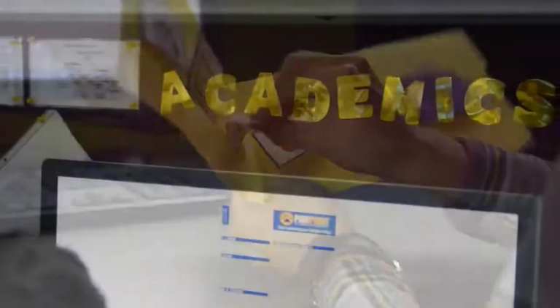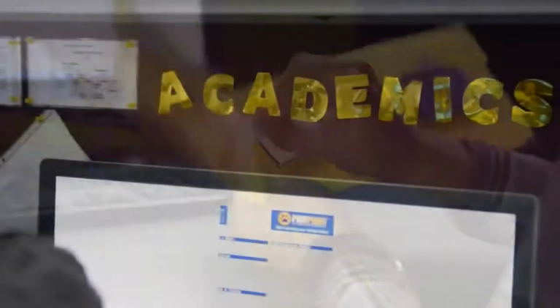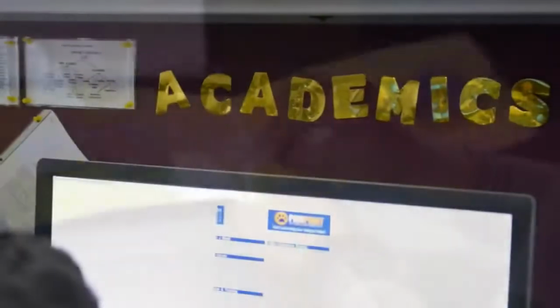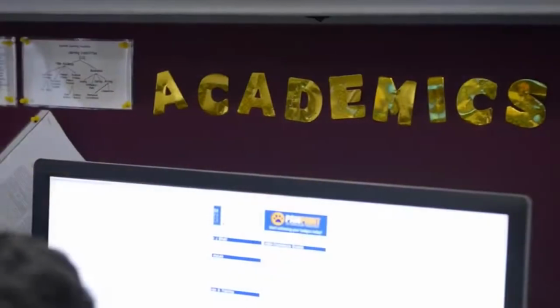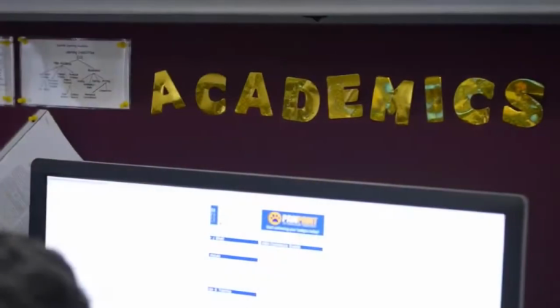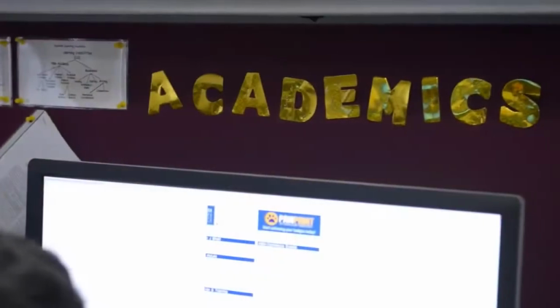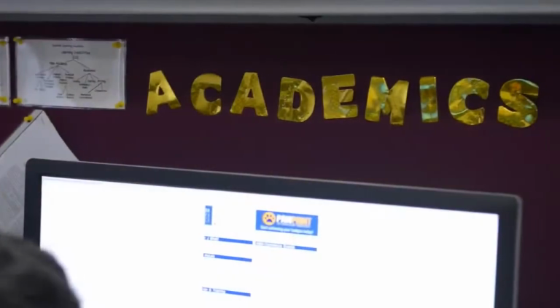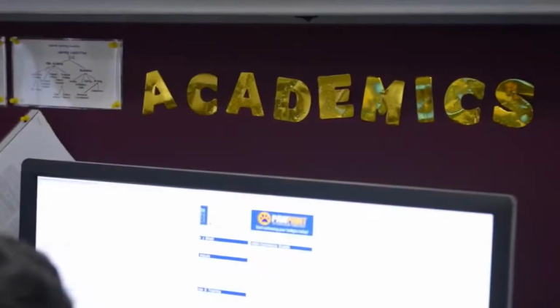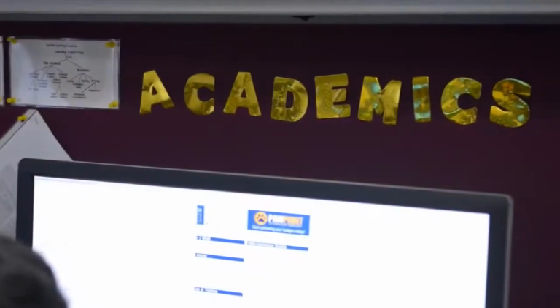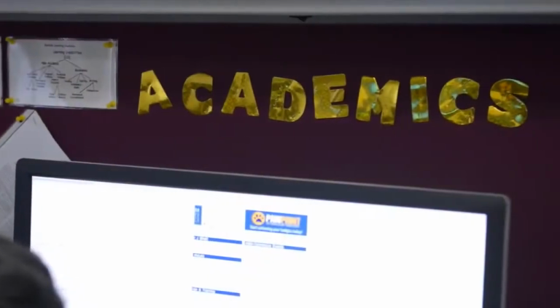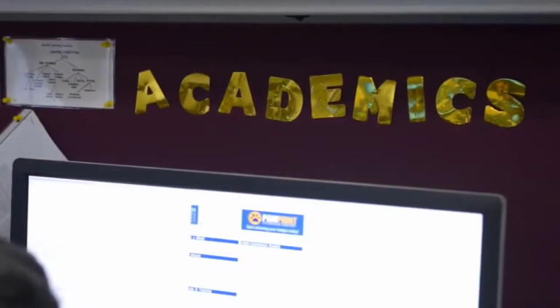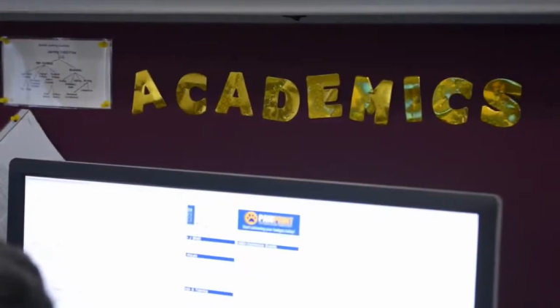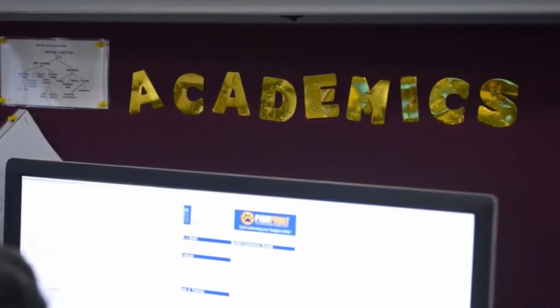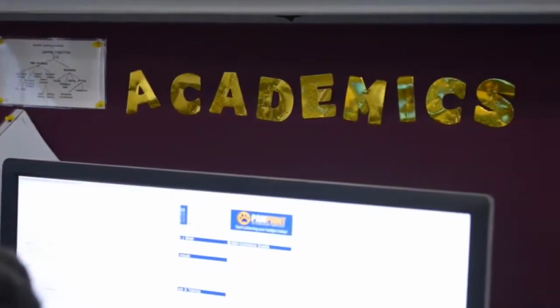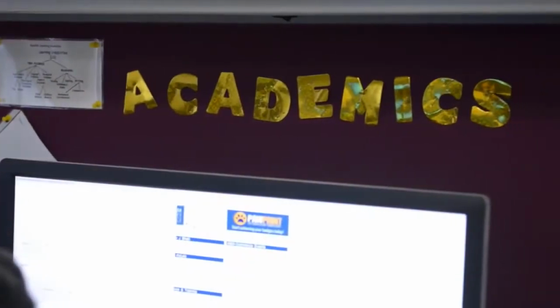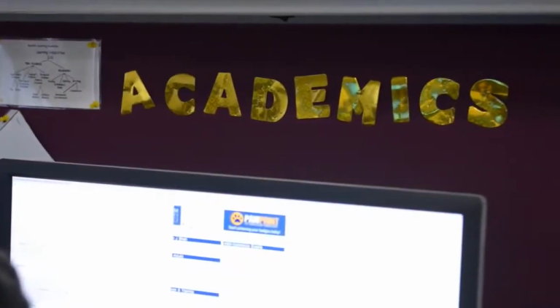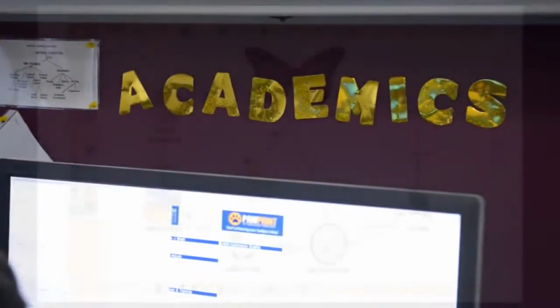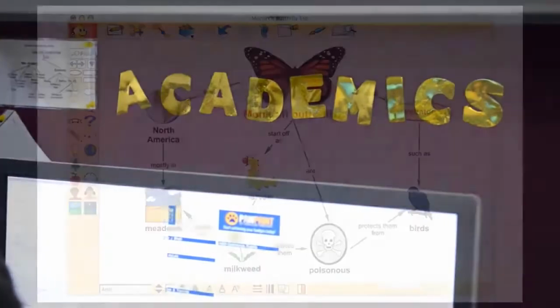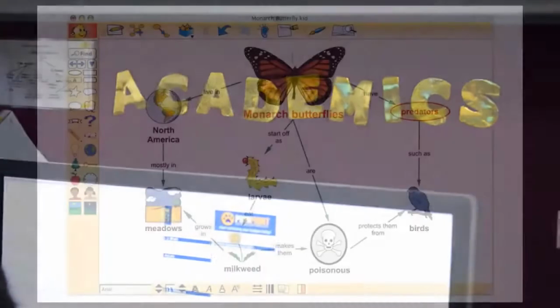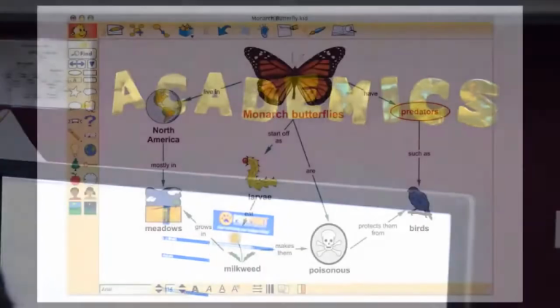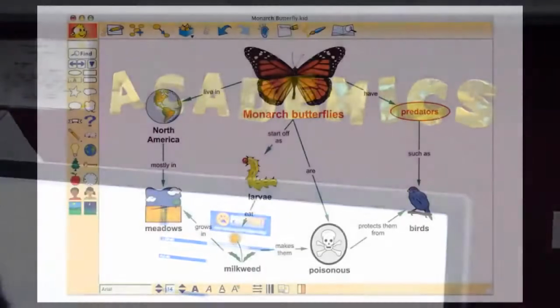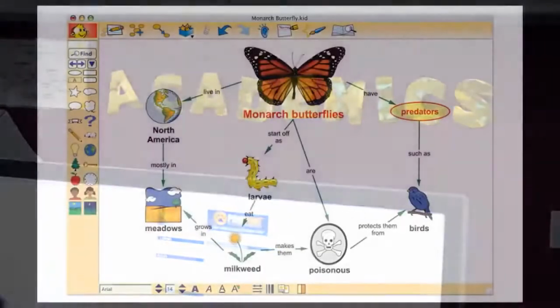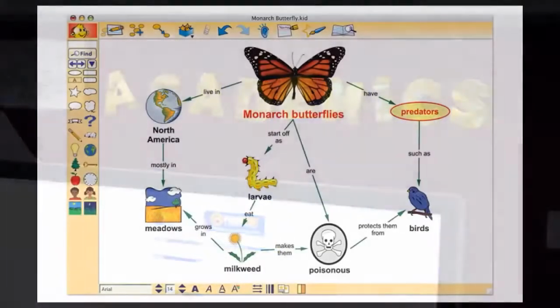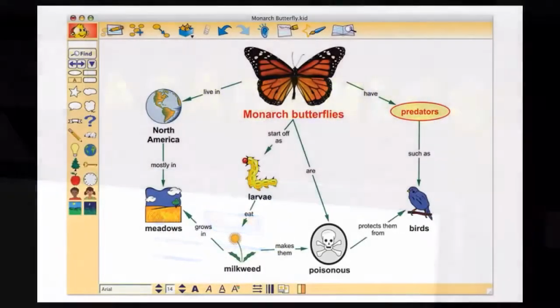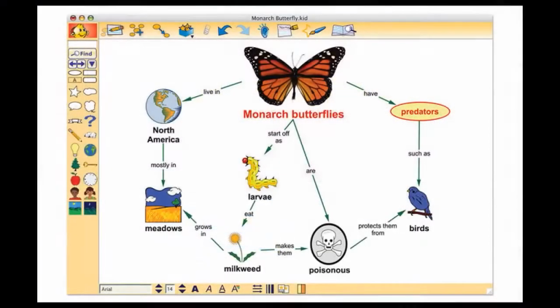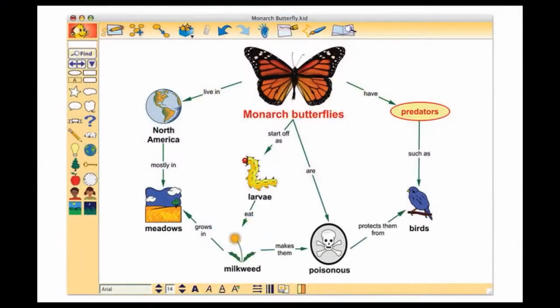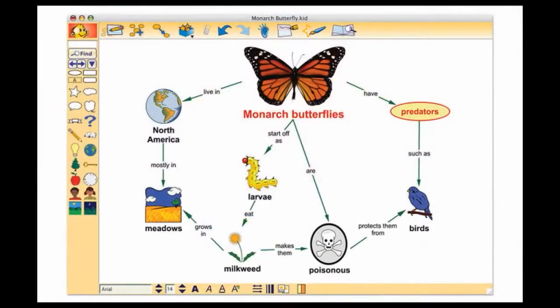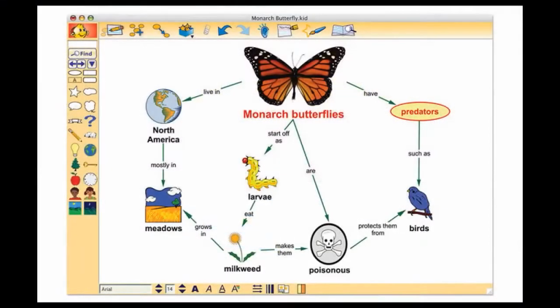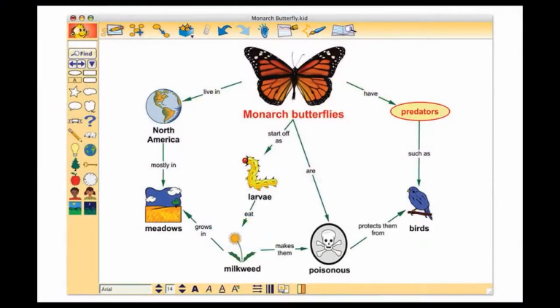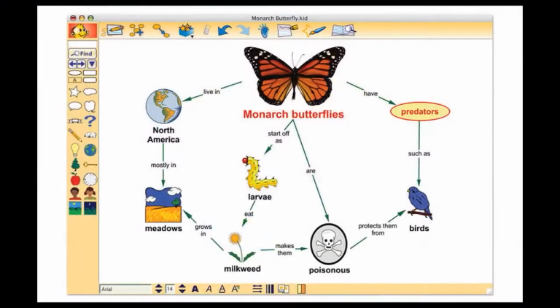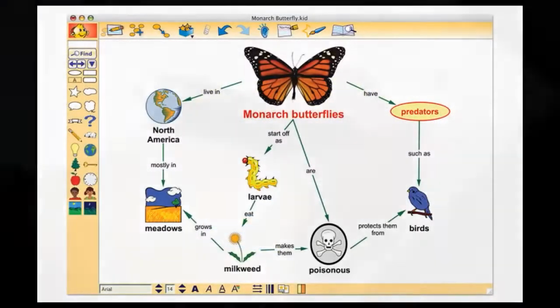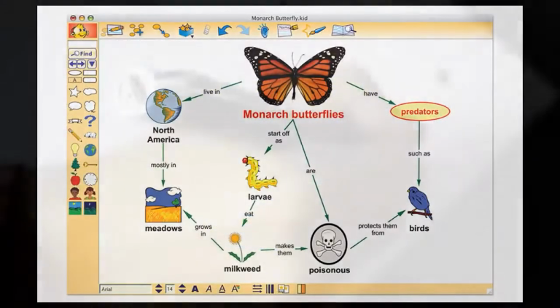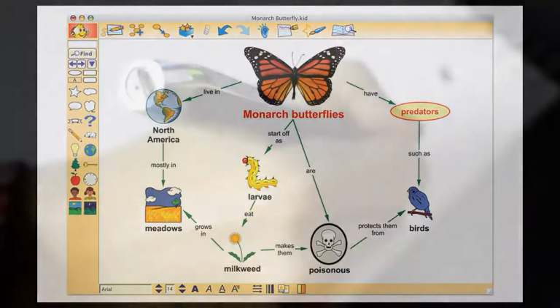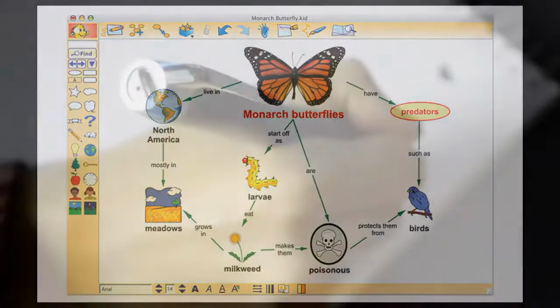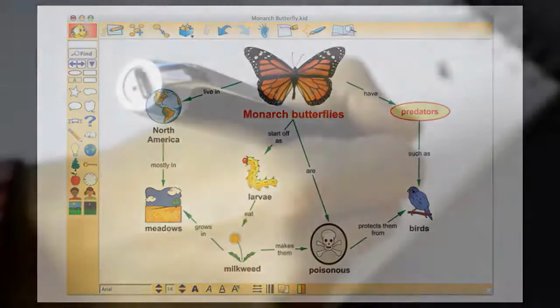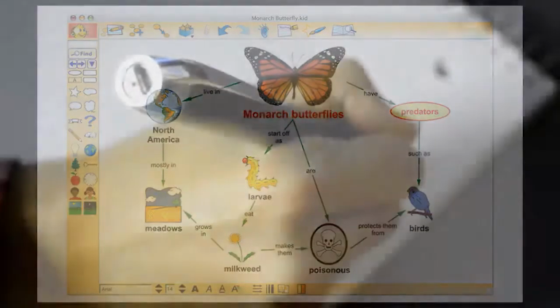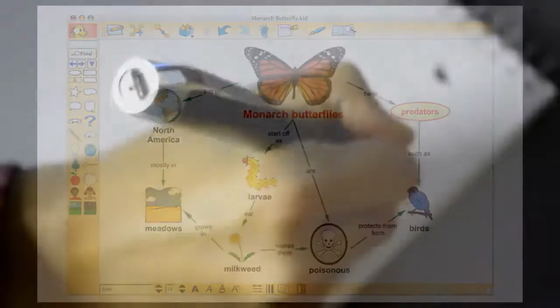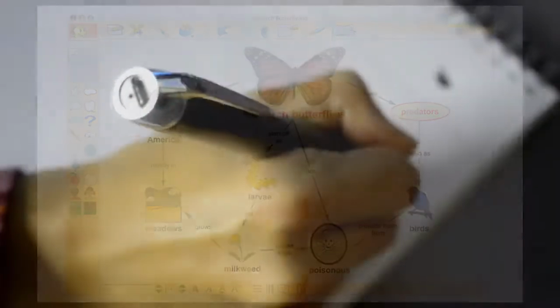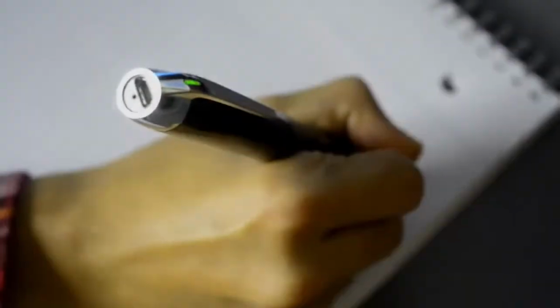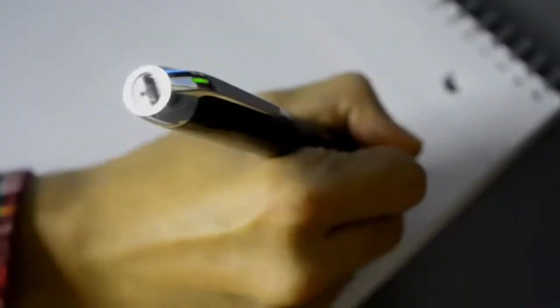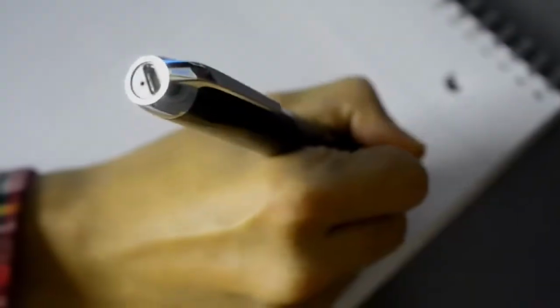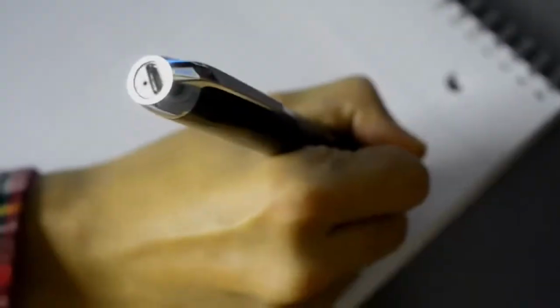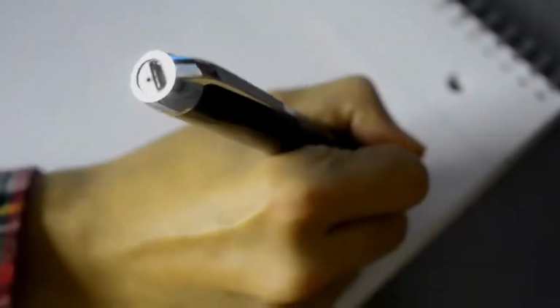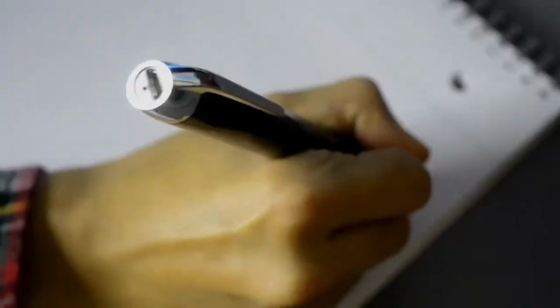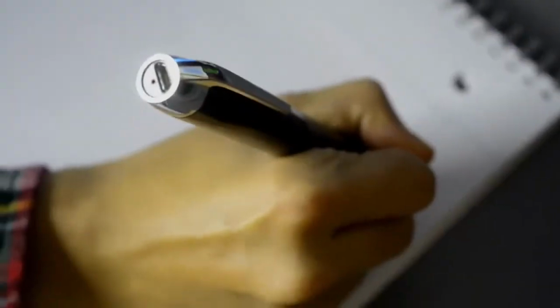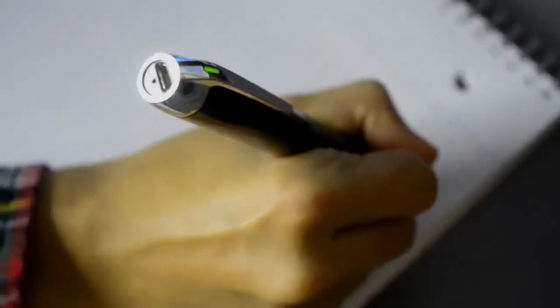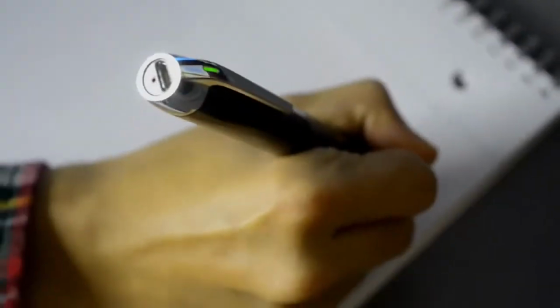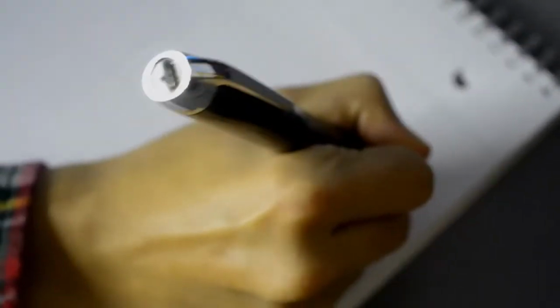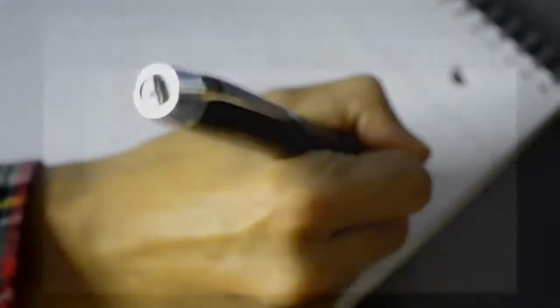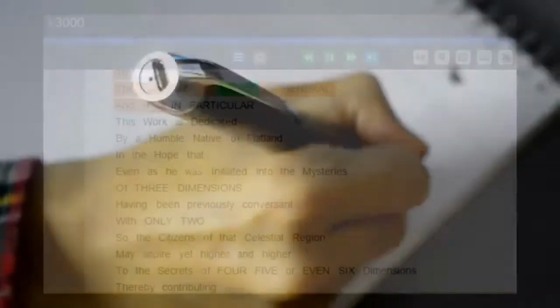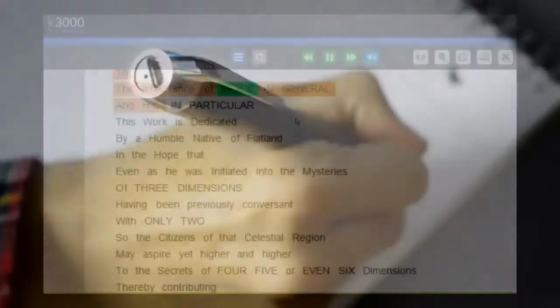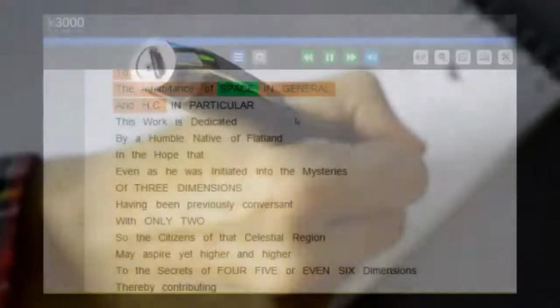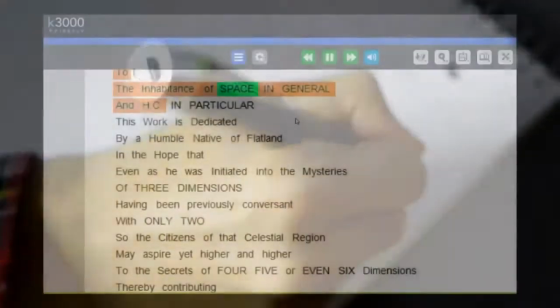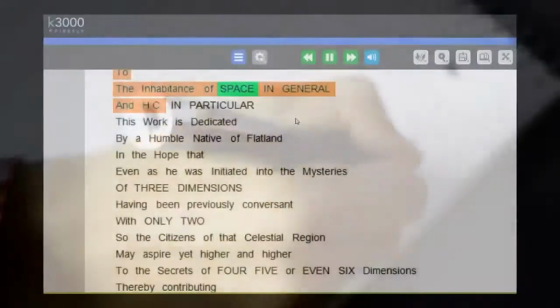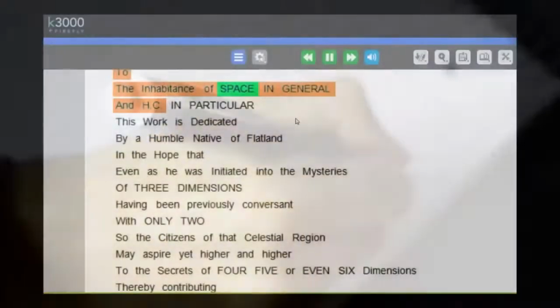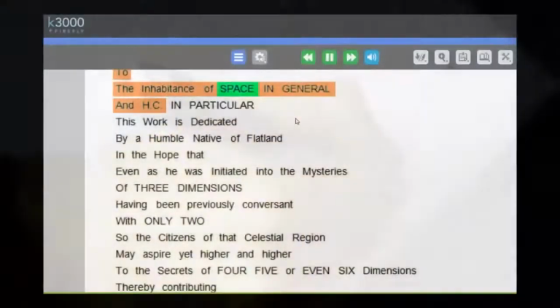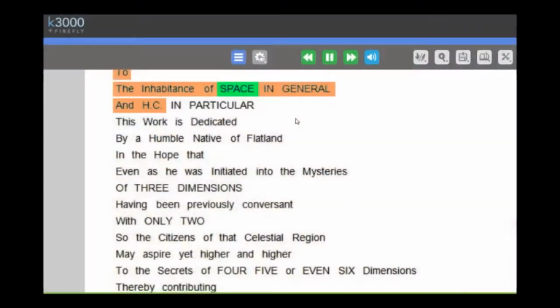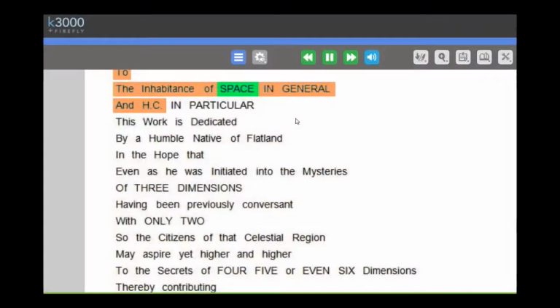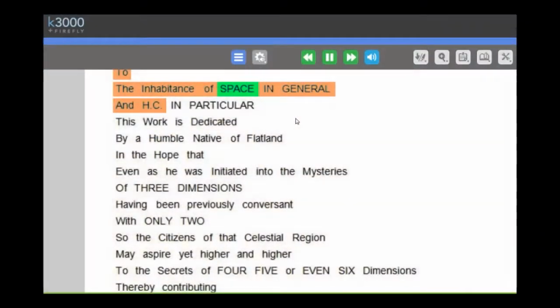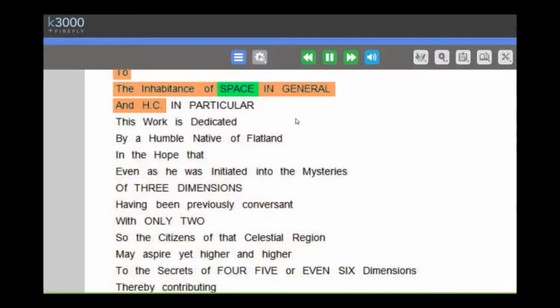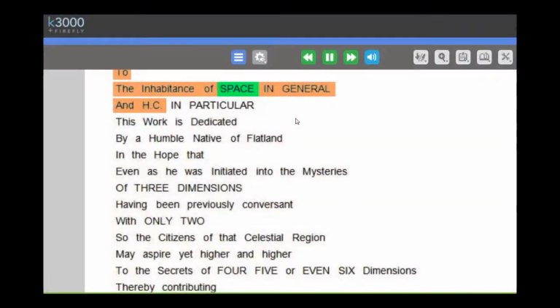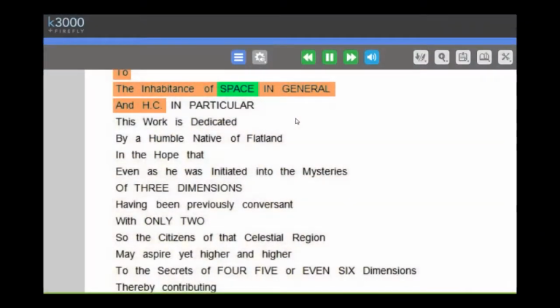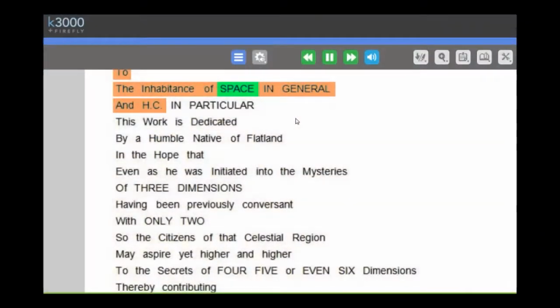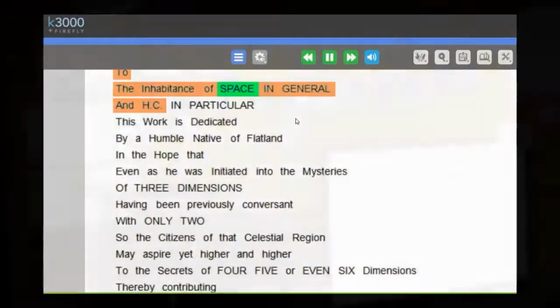The purple station features academic supports, including Kidspiration, a LiveScribe pen, and Kurzweil 3000.